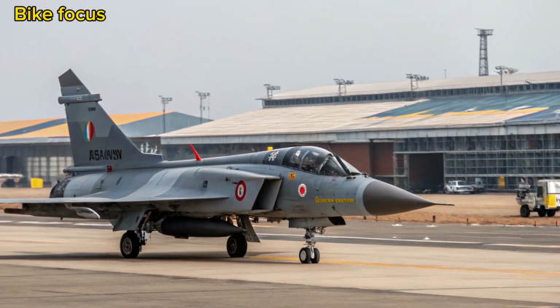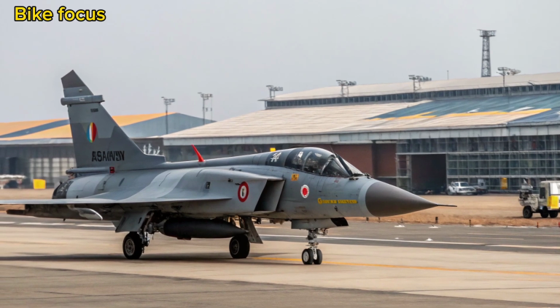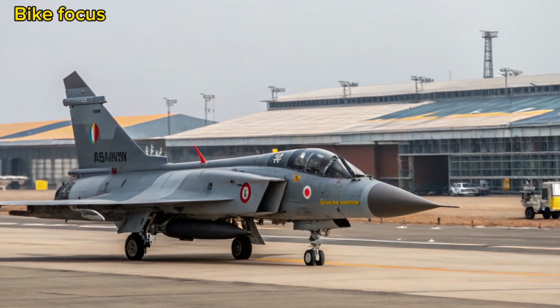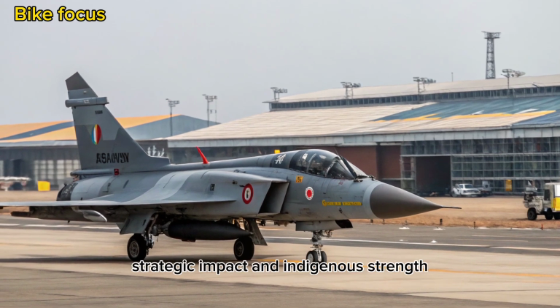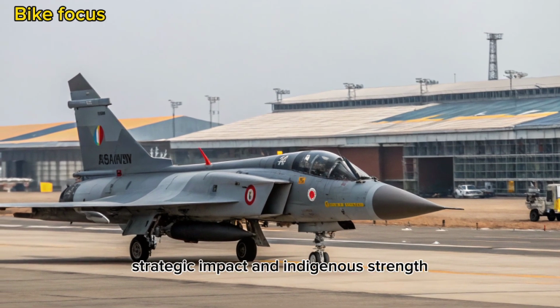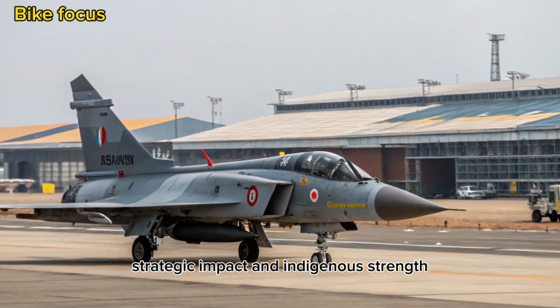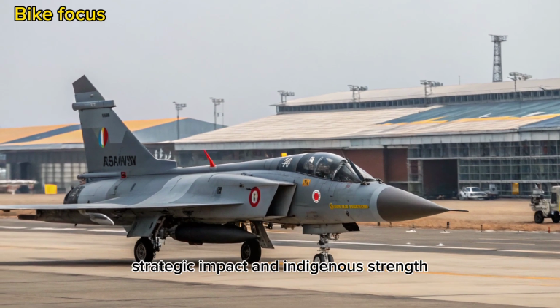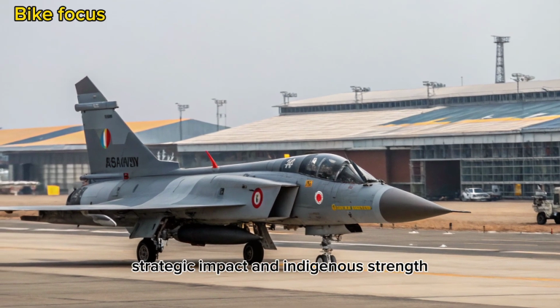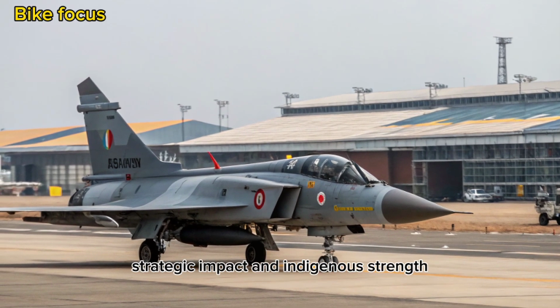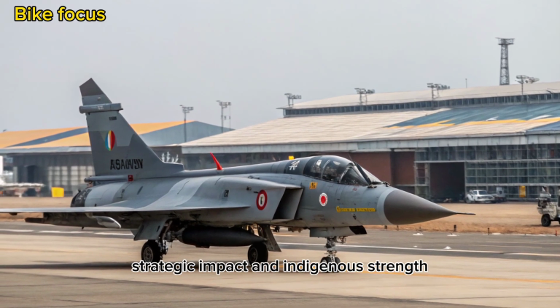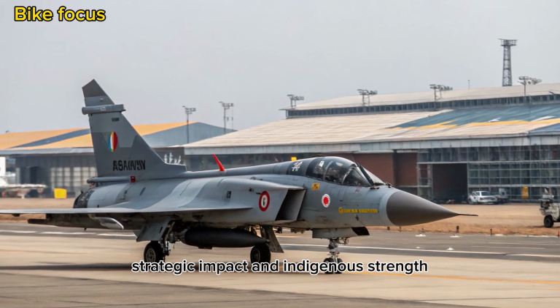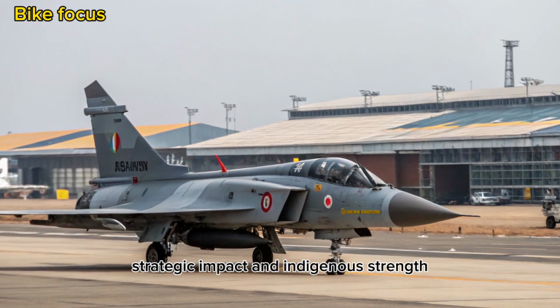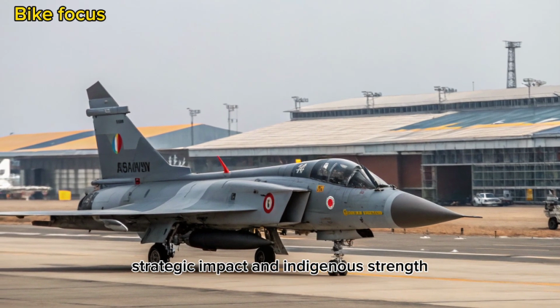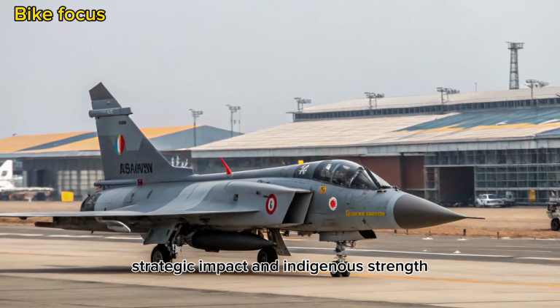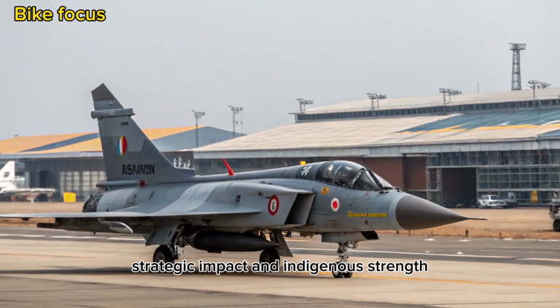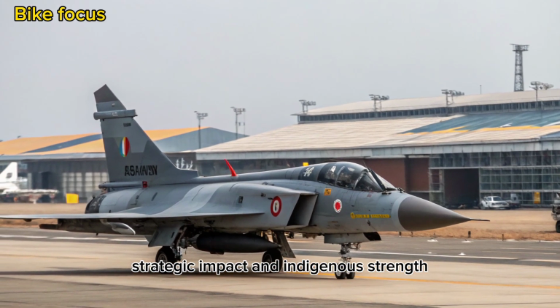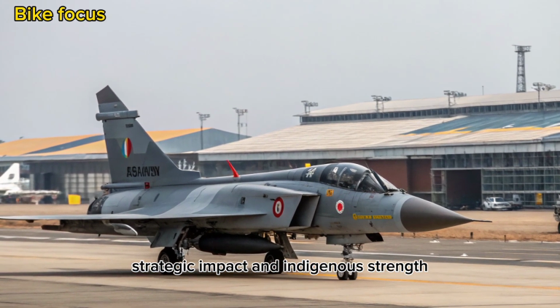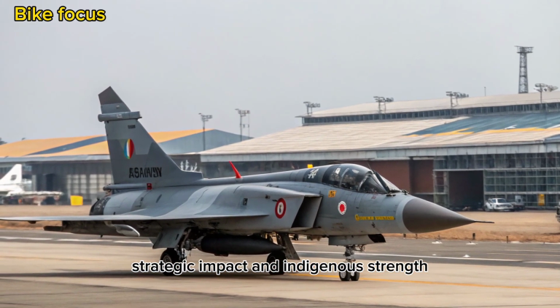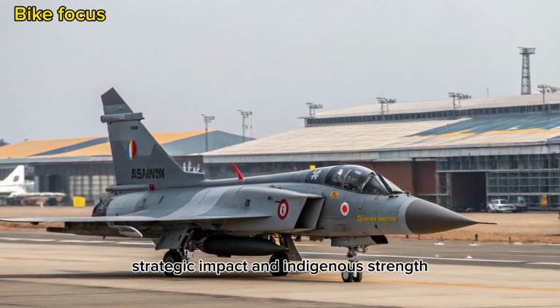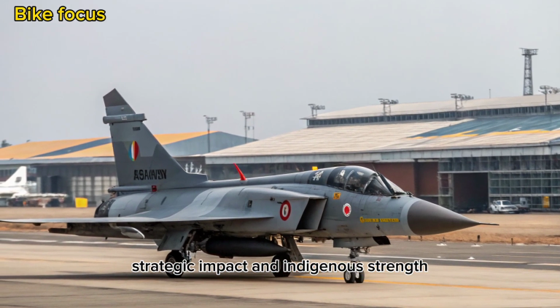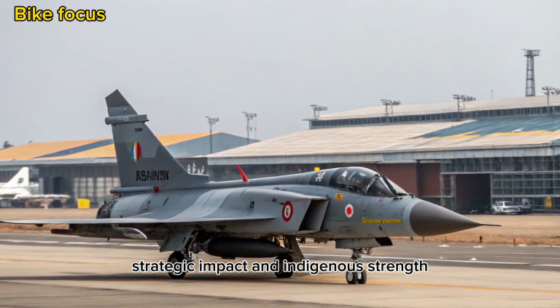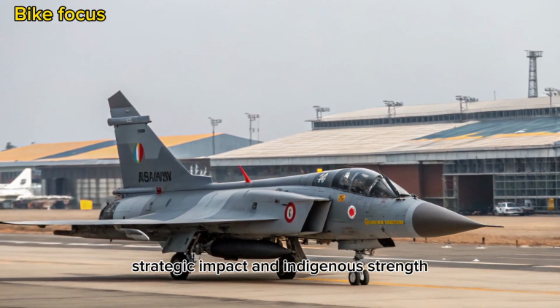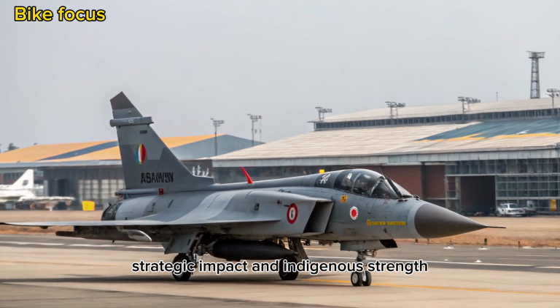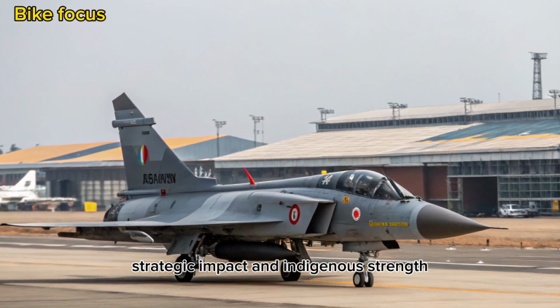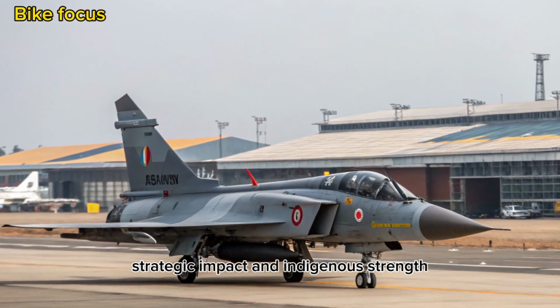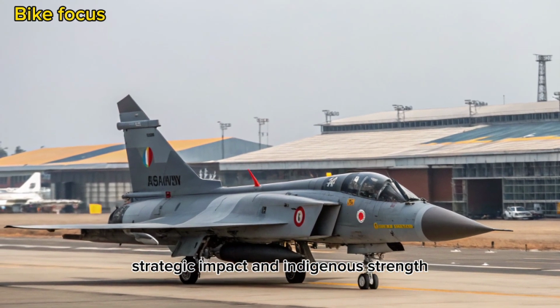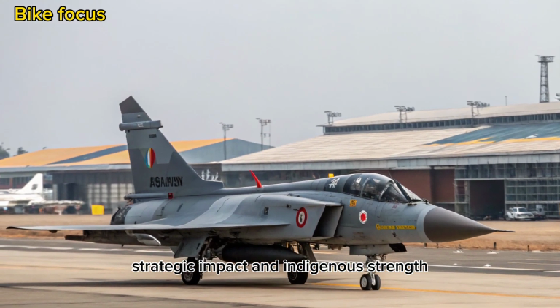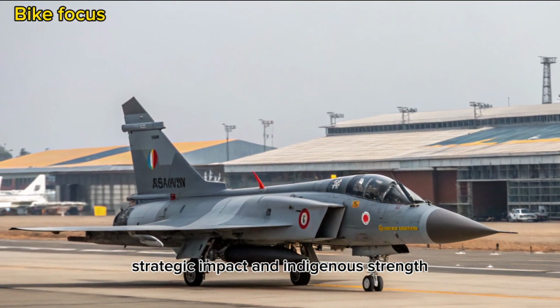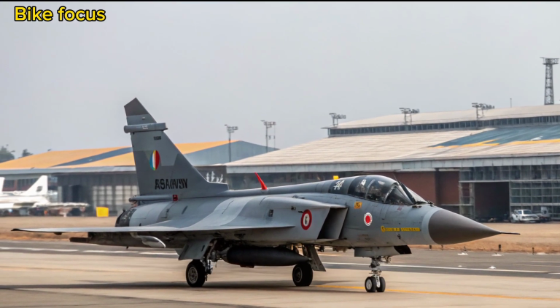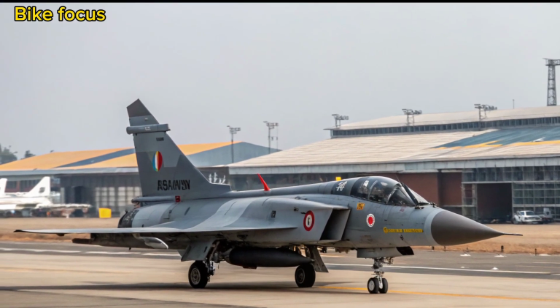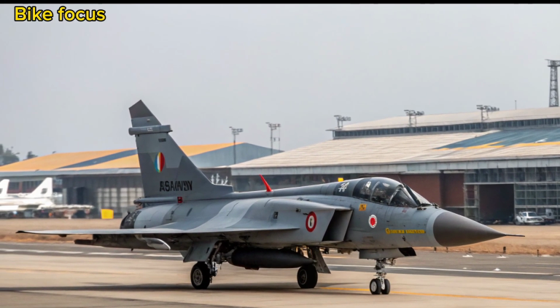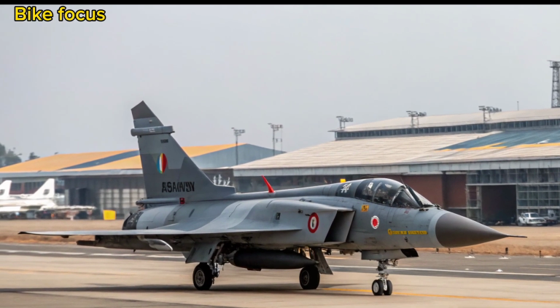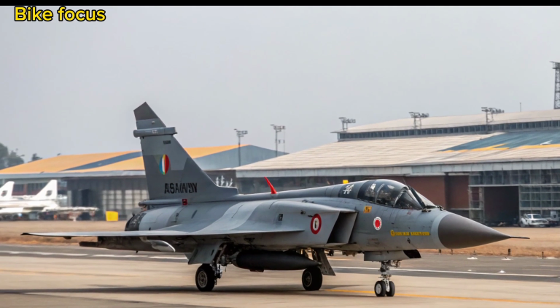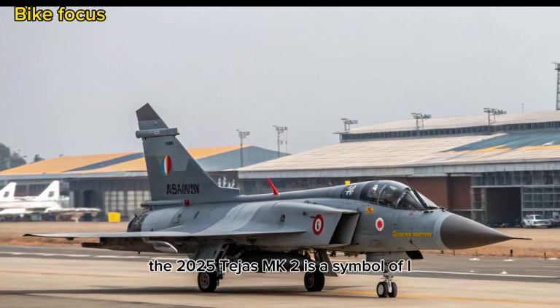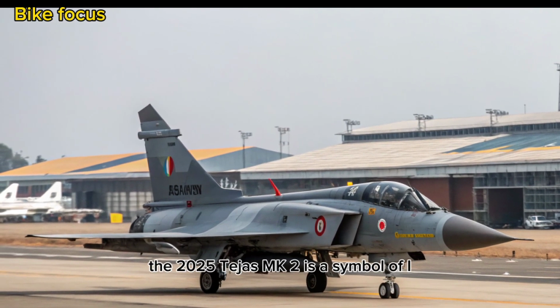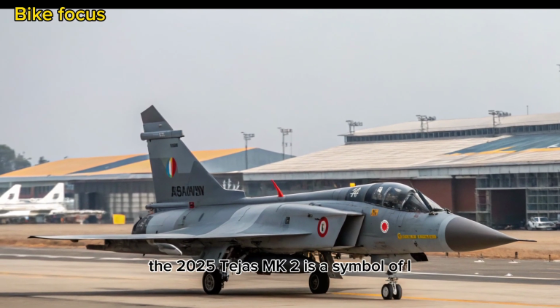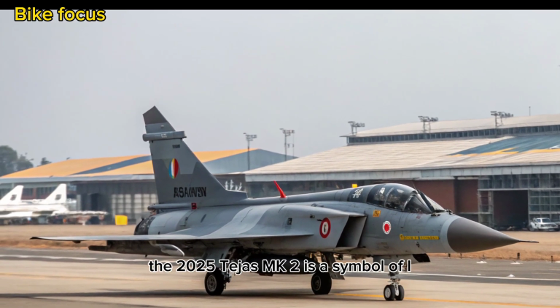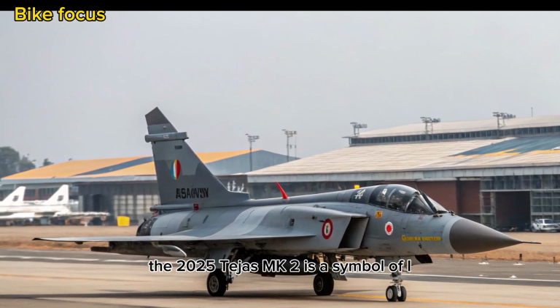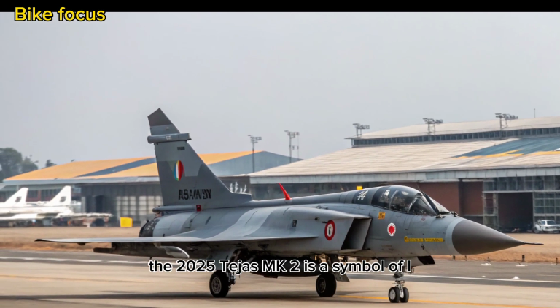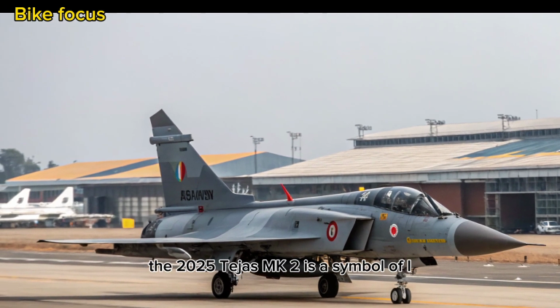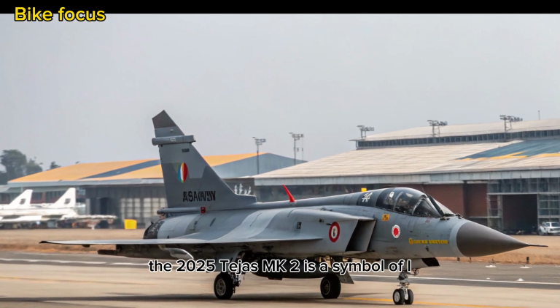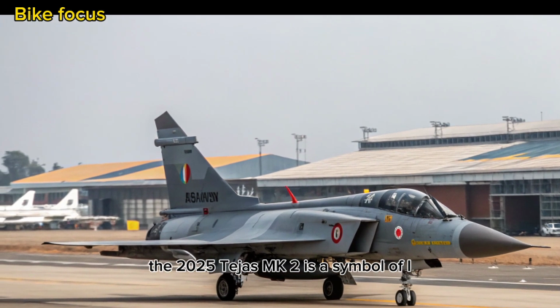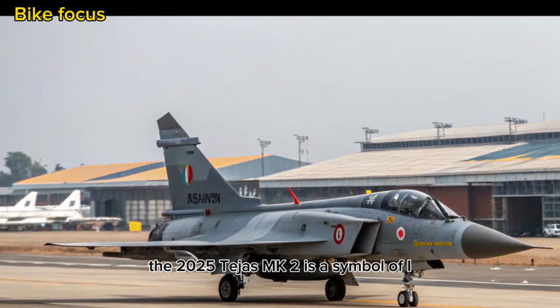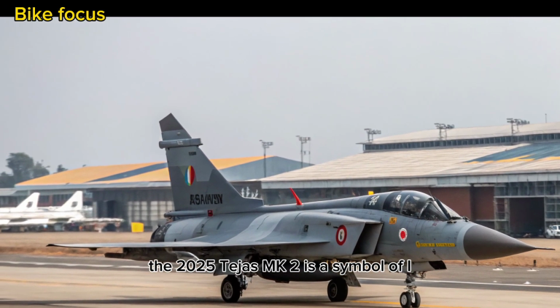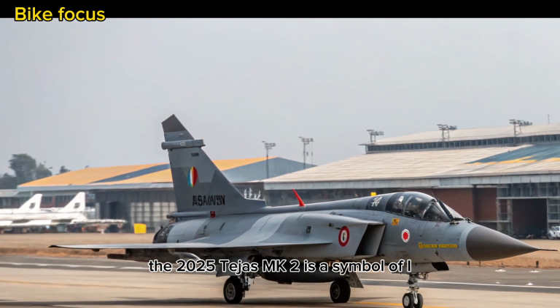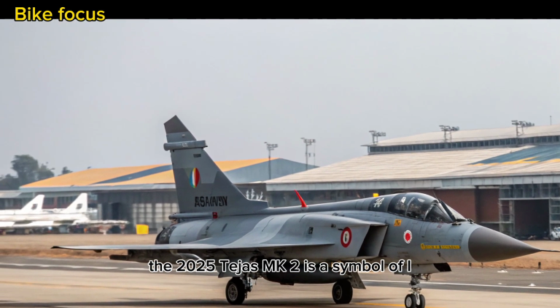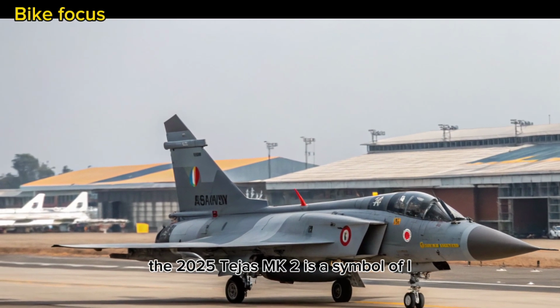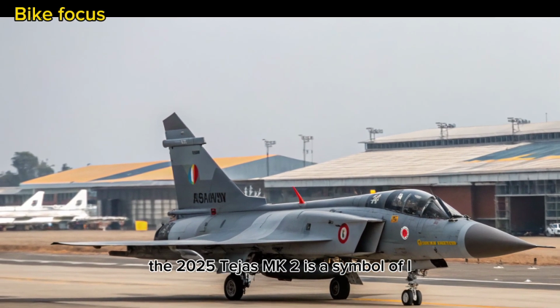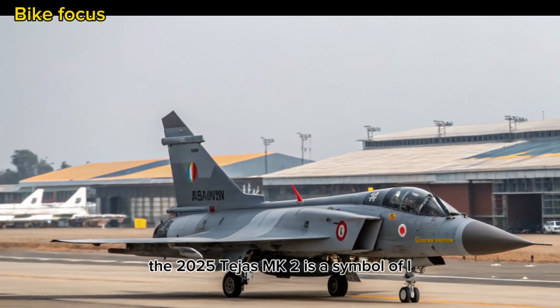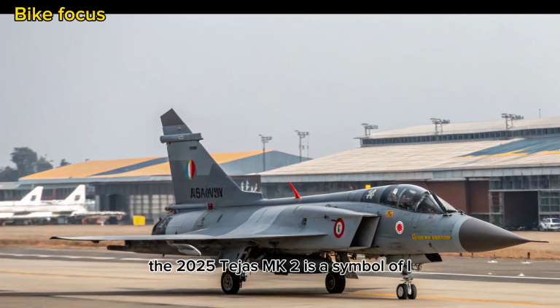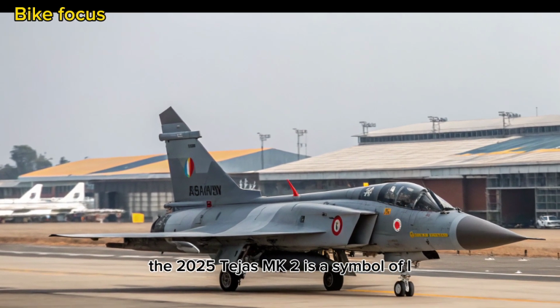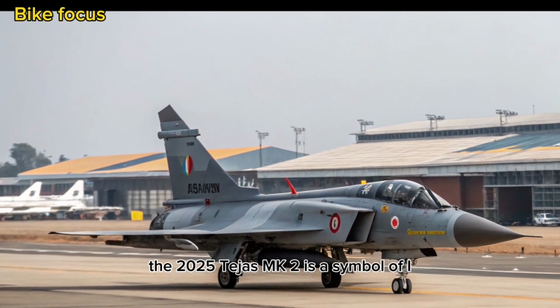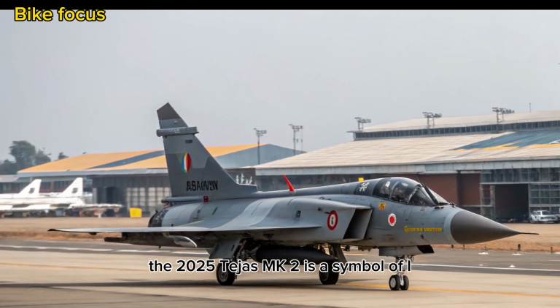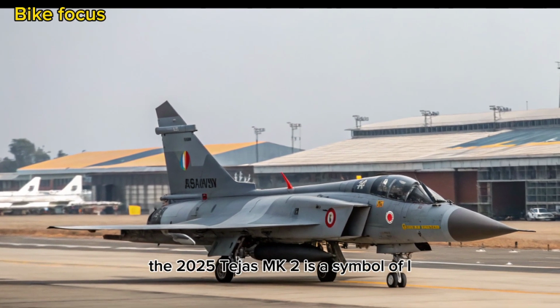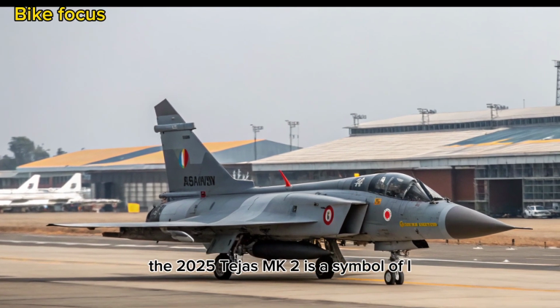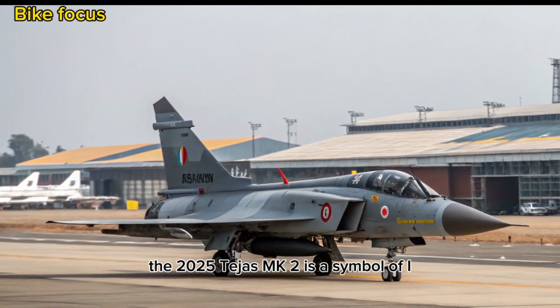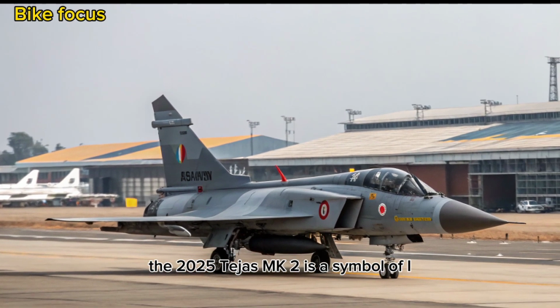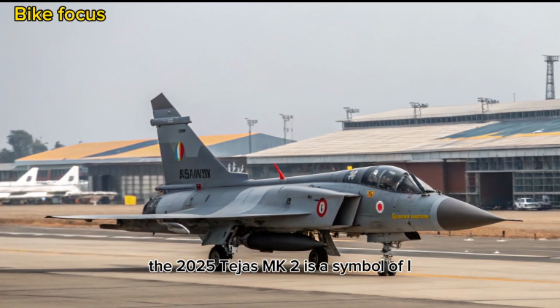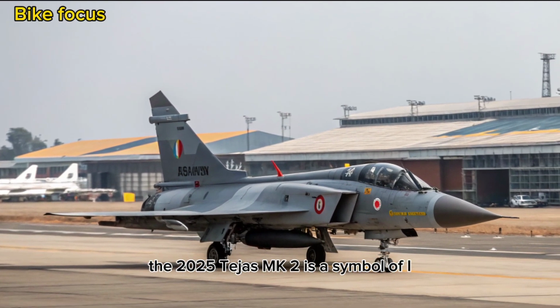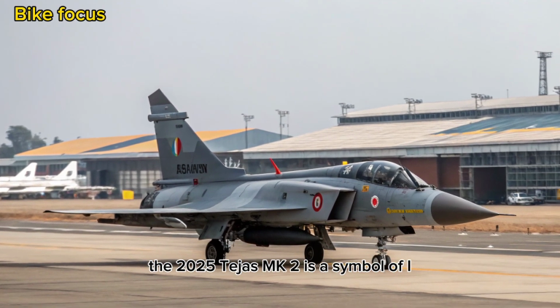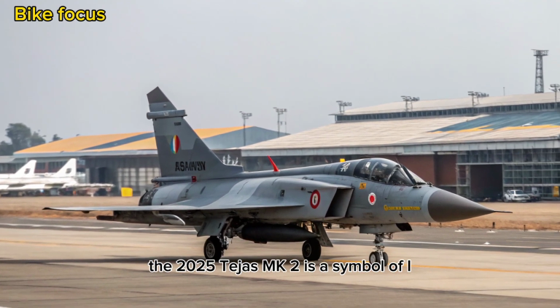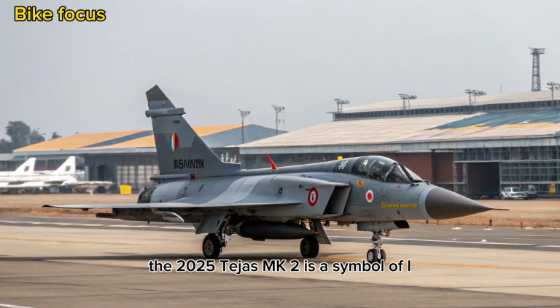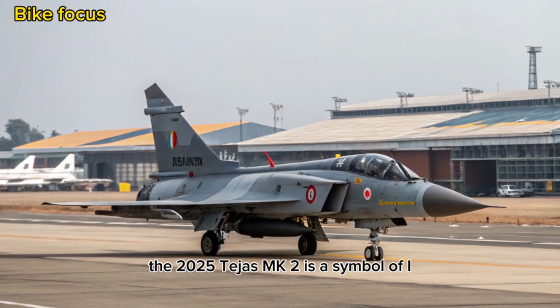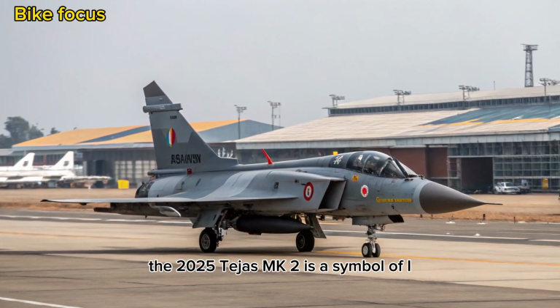Strategic Impact and Indigenous Strength: The 2025 Tejas MK2 is a symbol of India's...